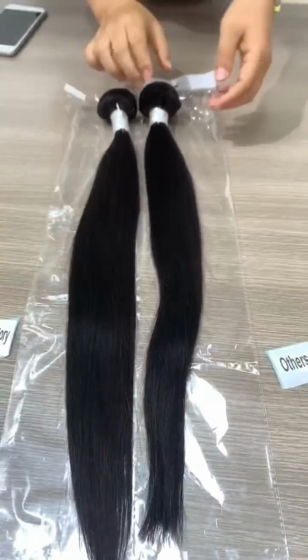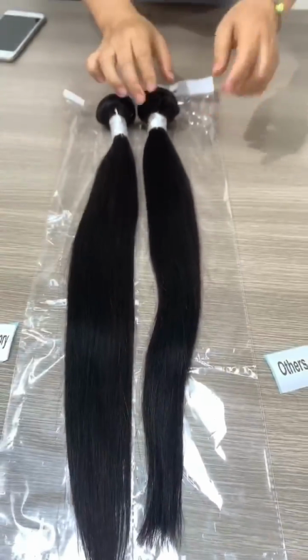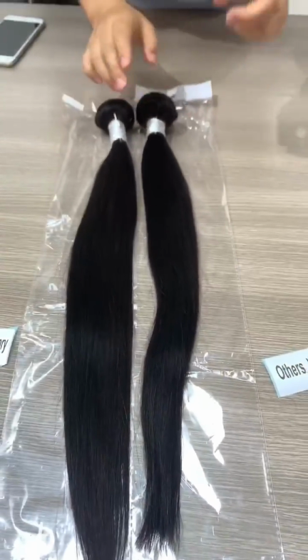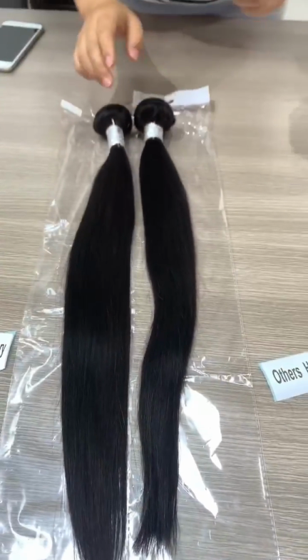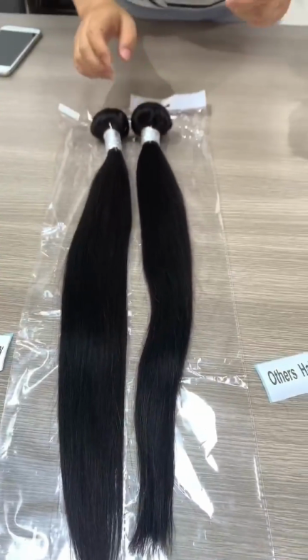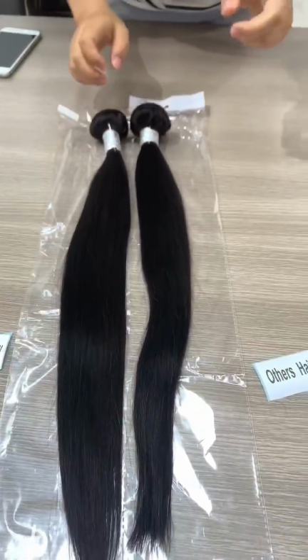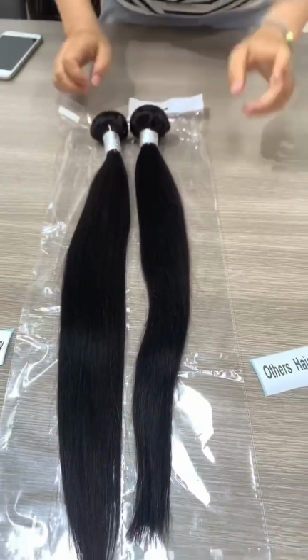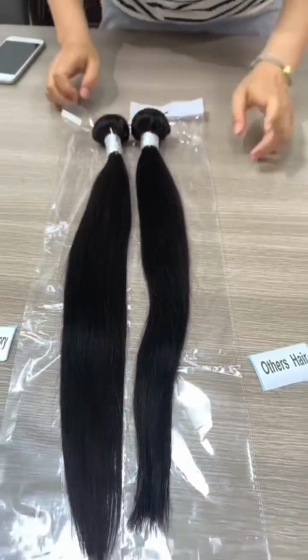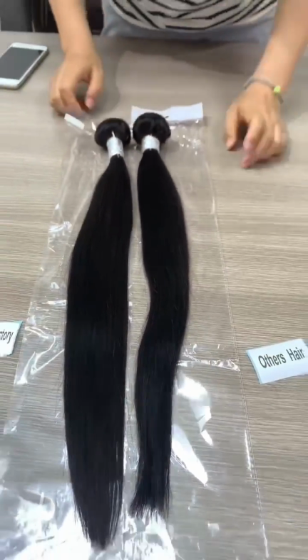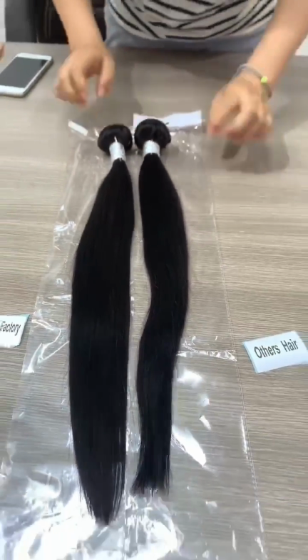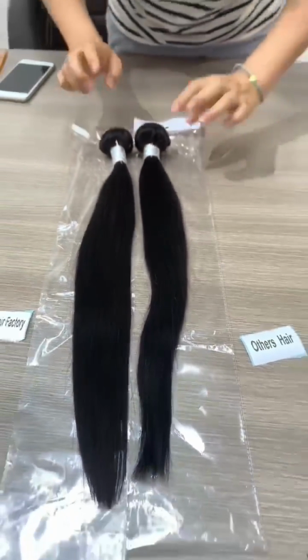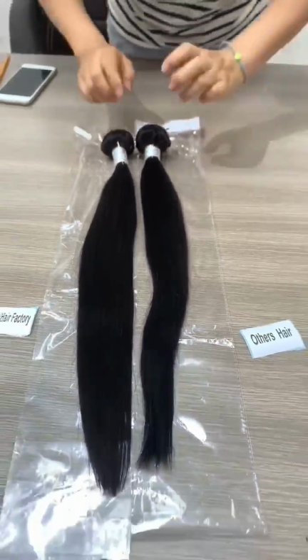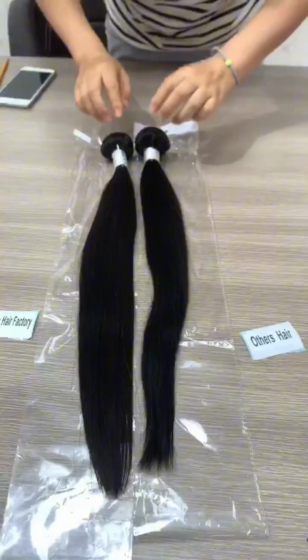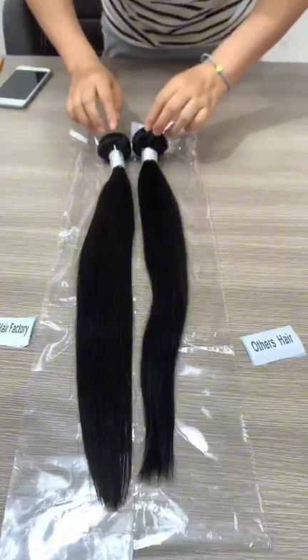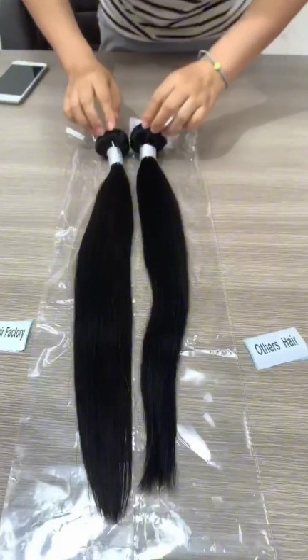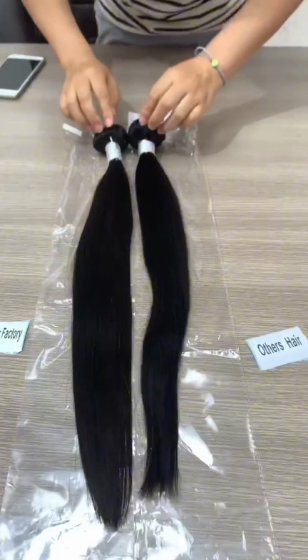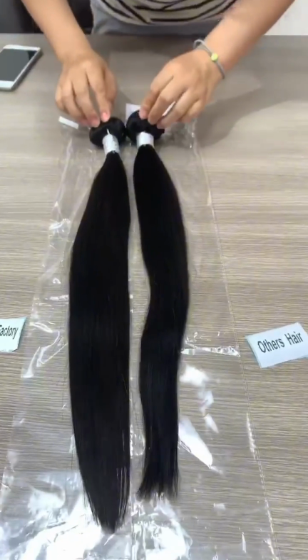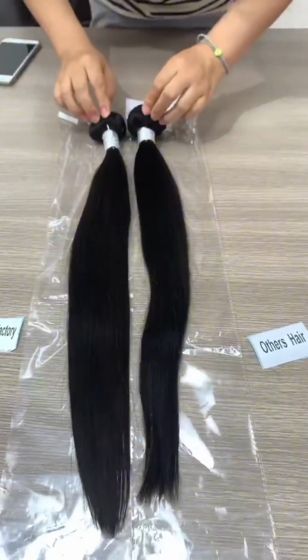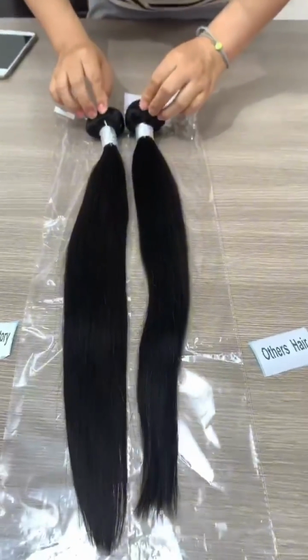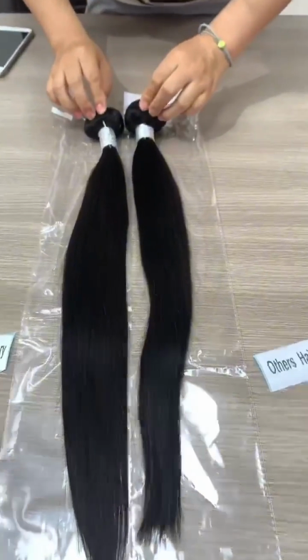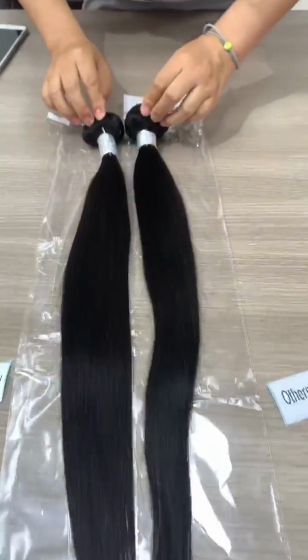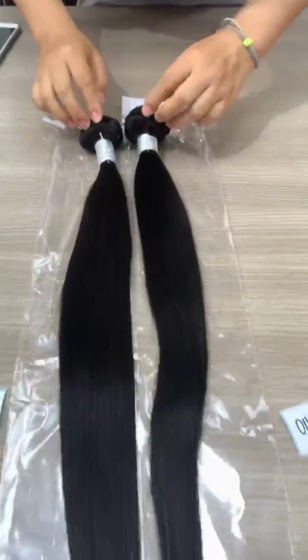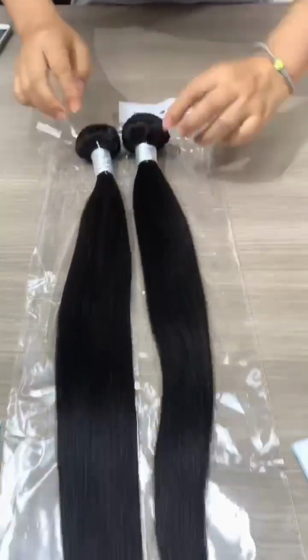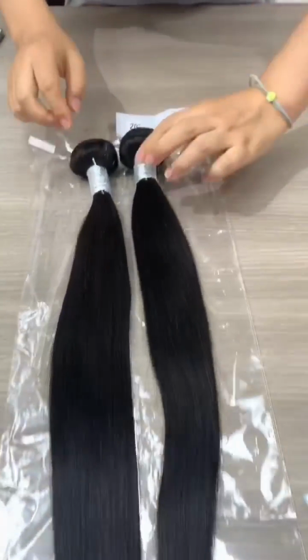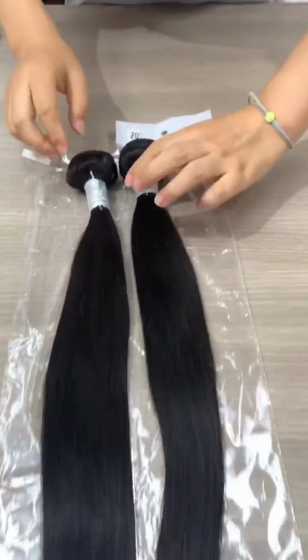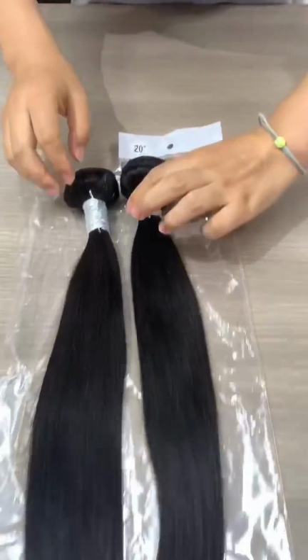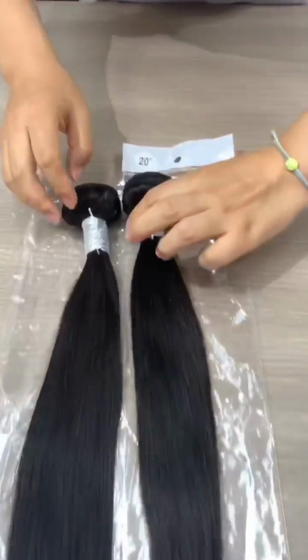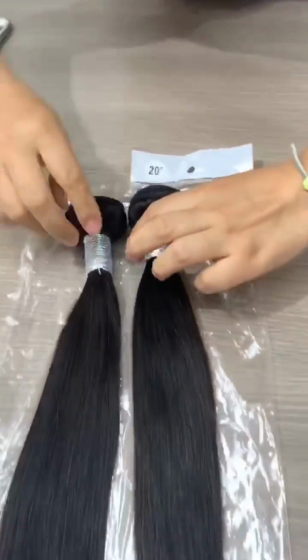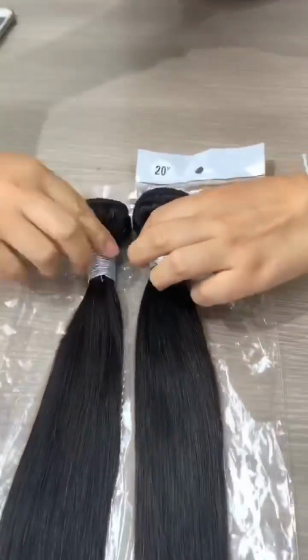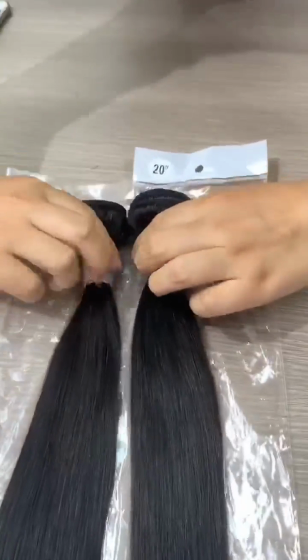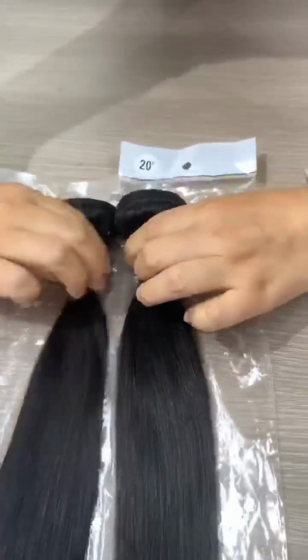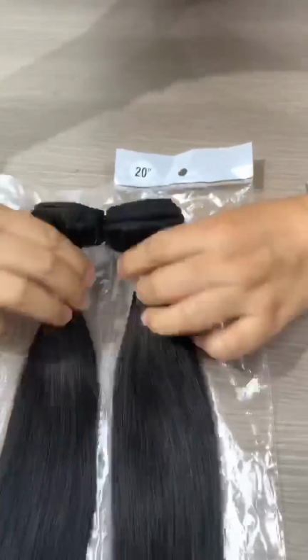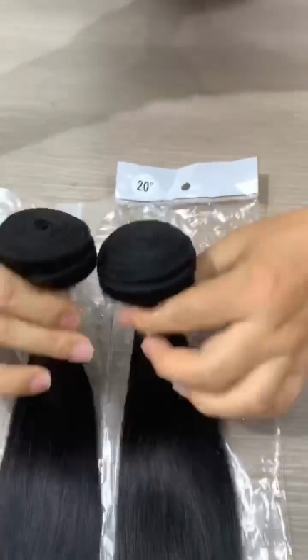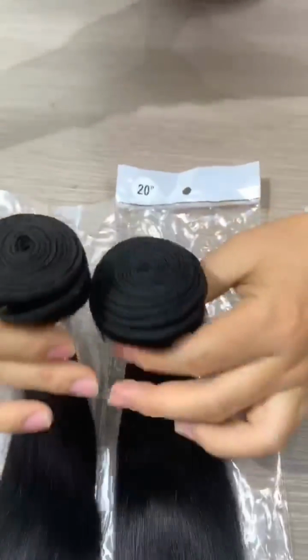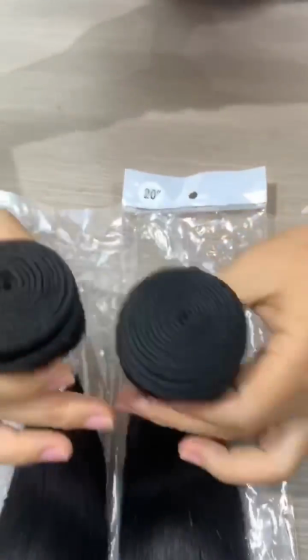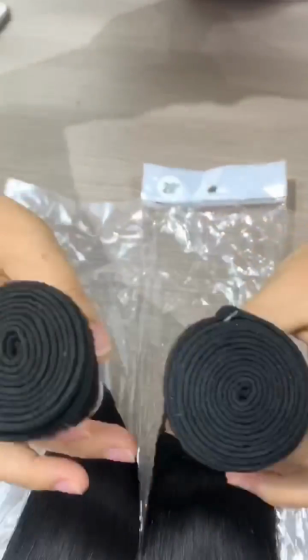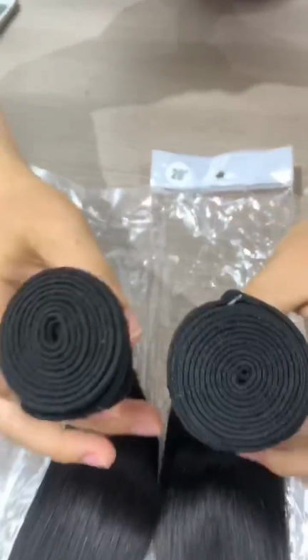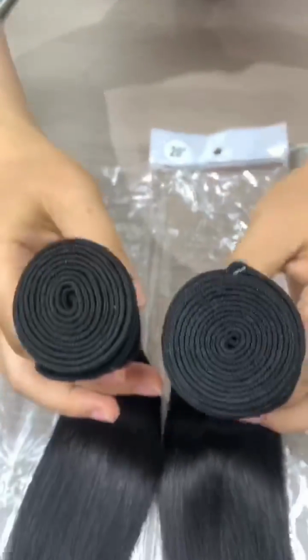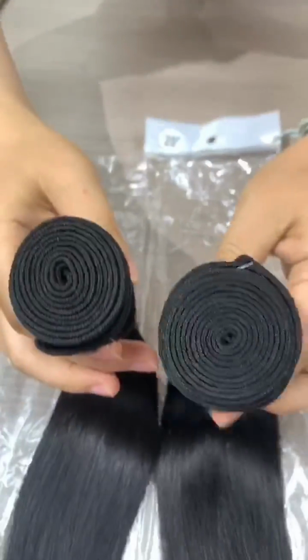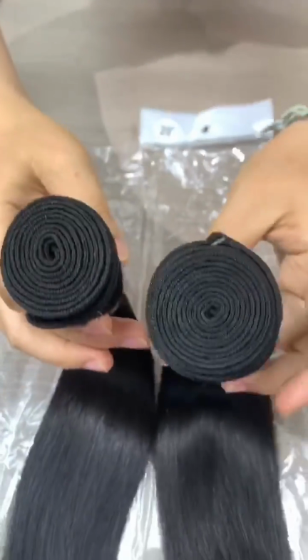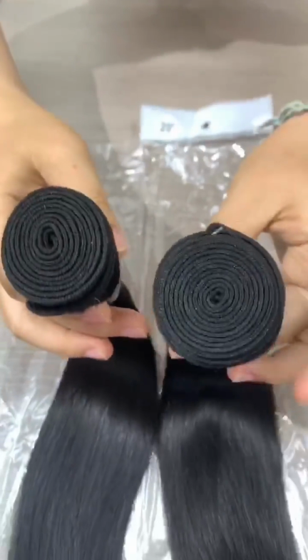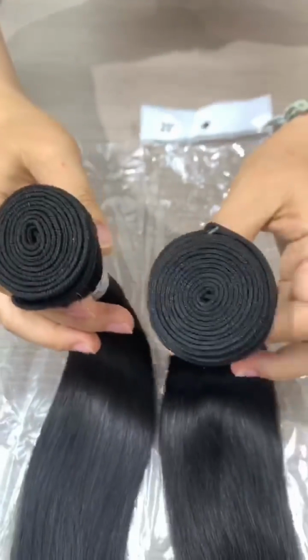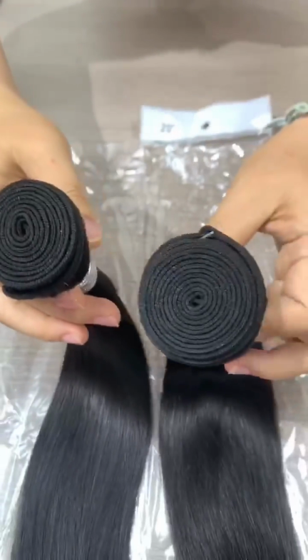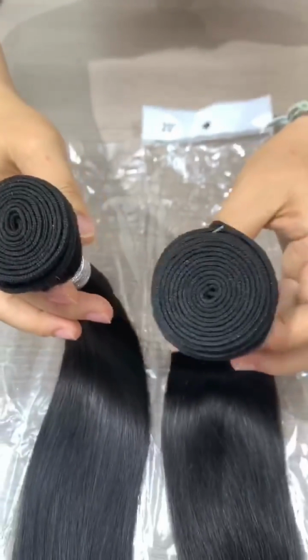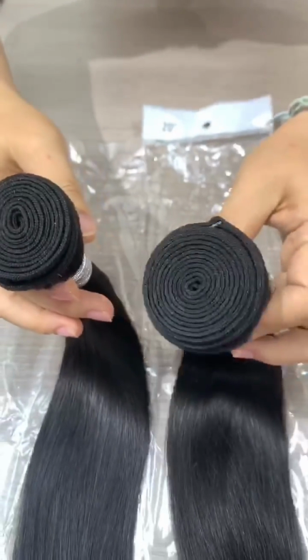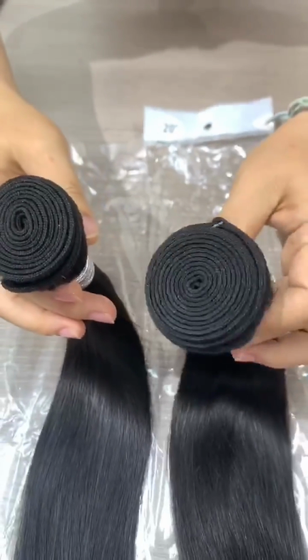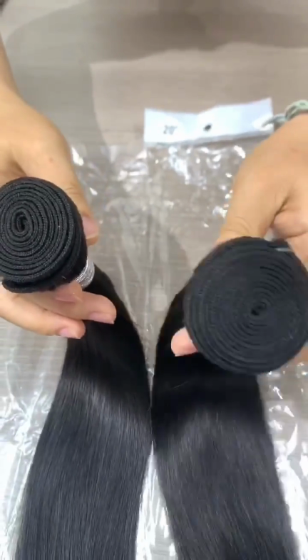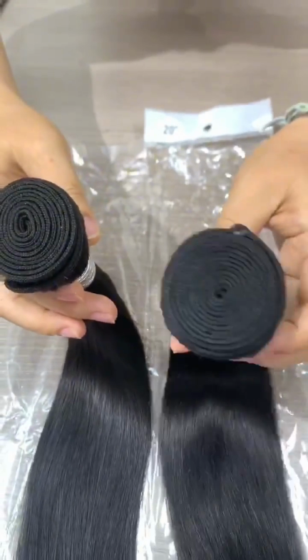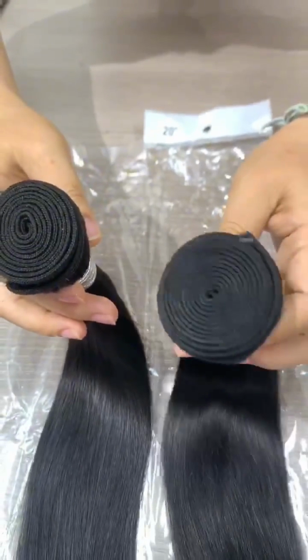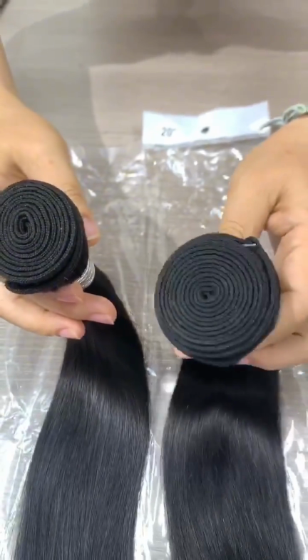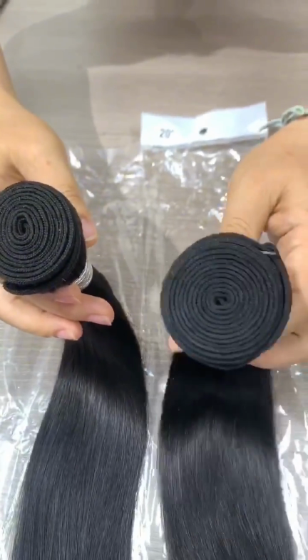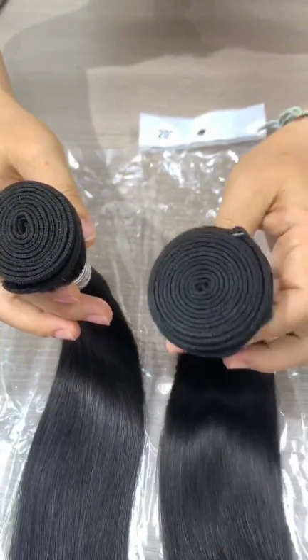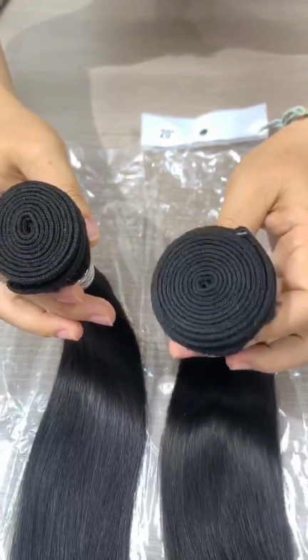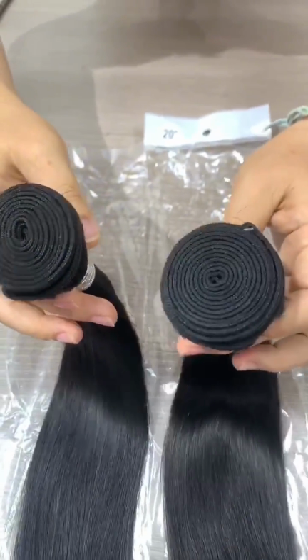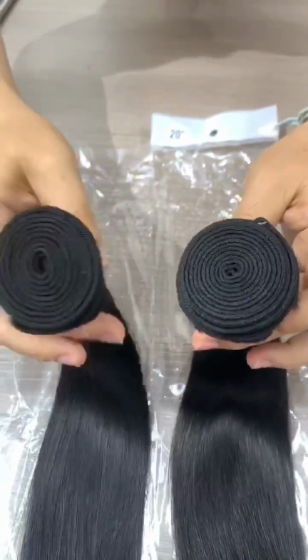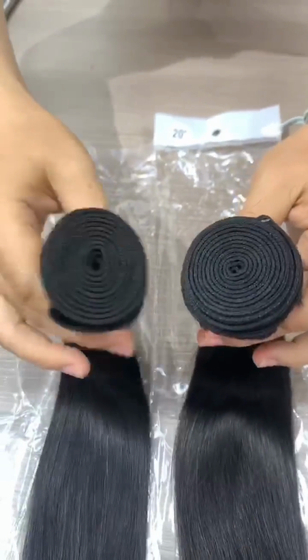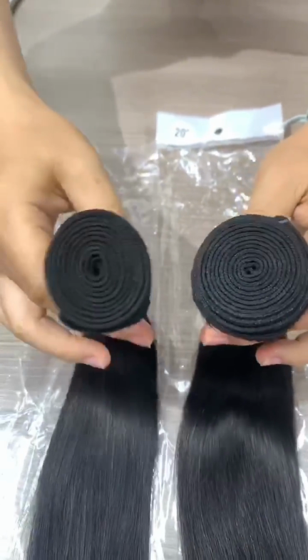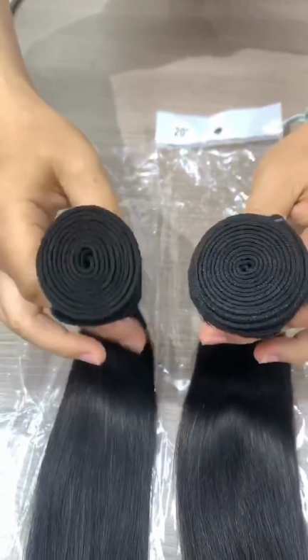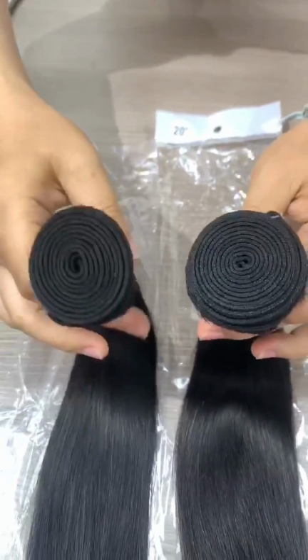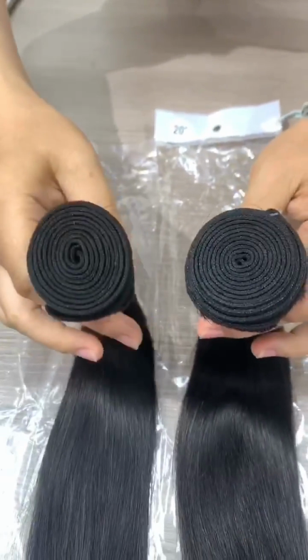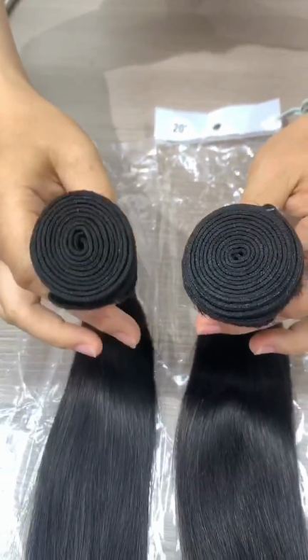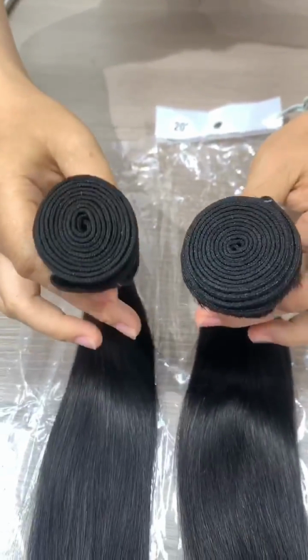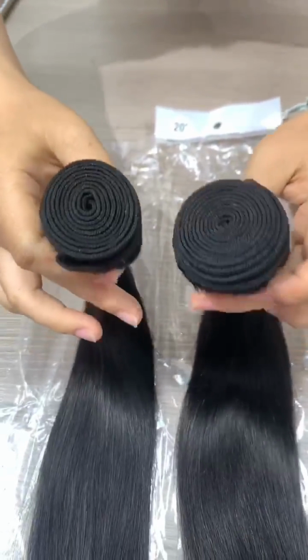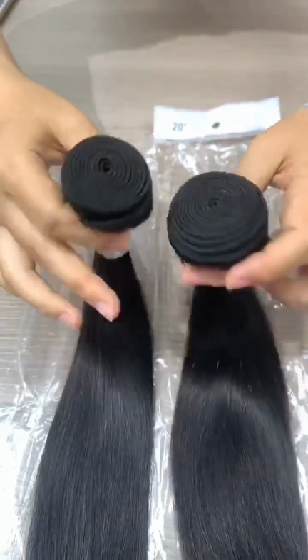And third, compare the head. The other supplier's head is bigger and our head is smaller.